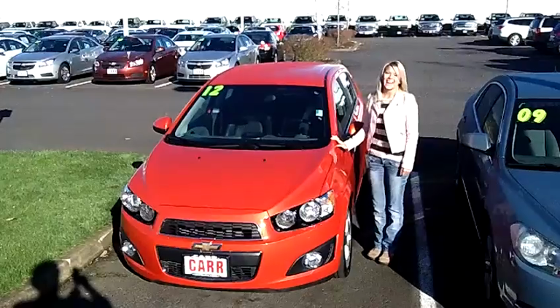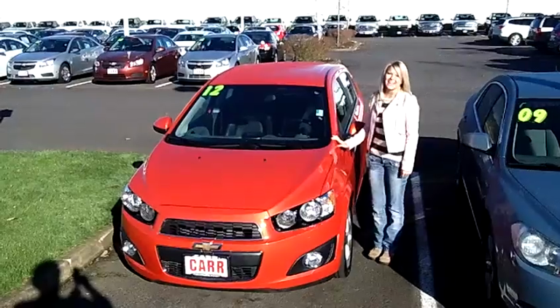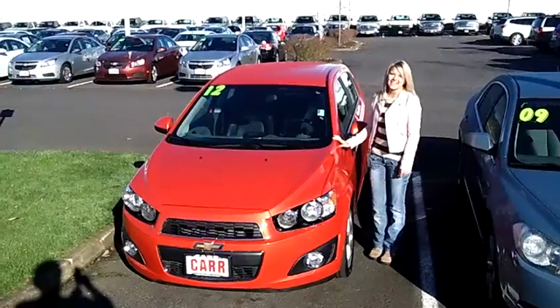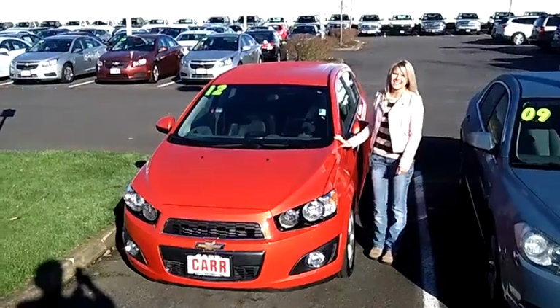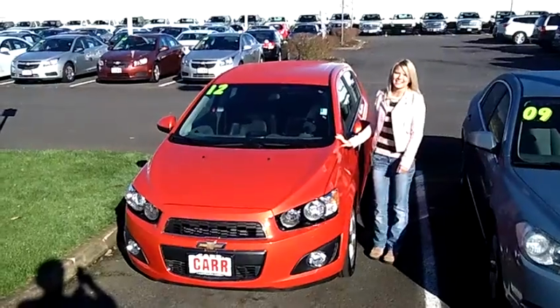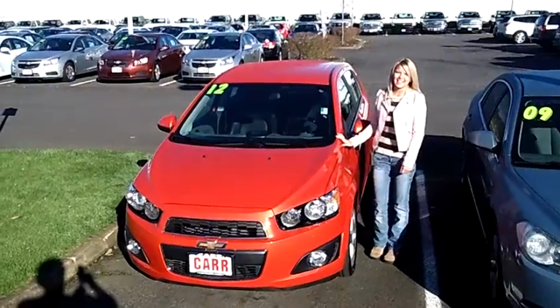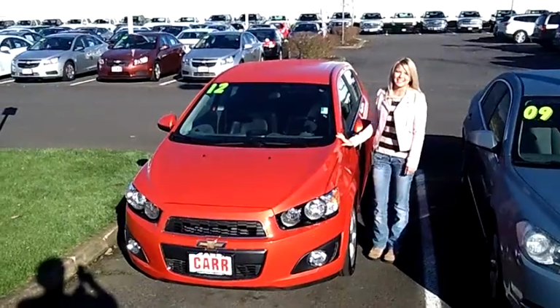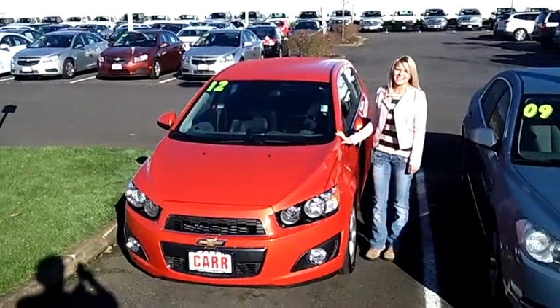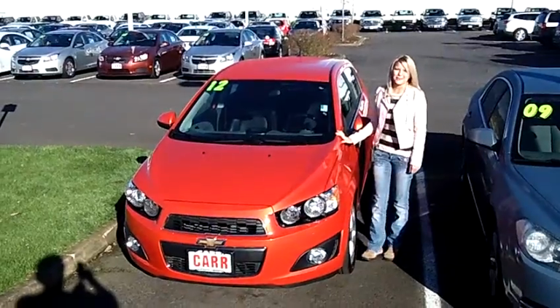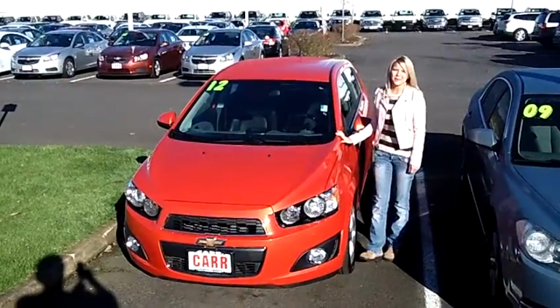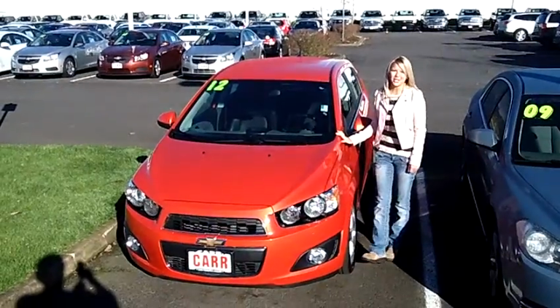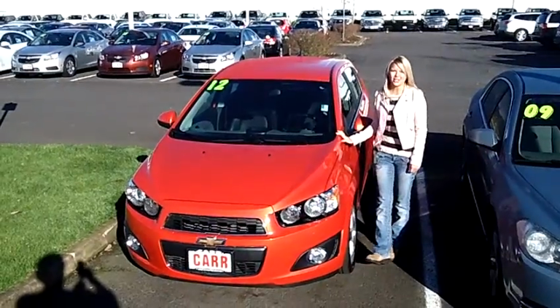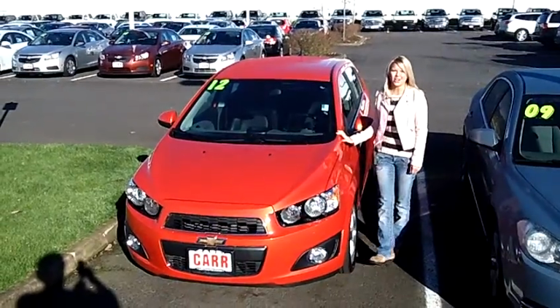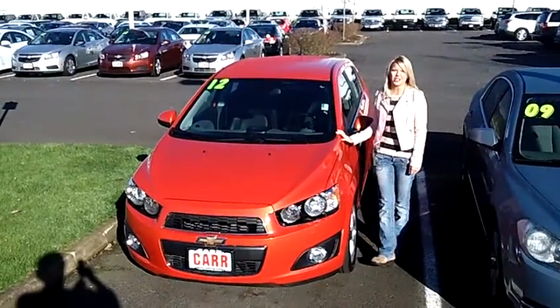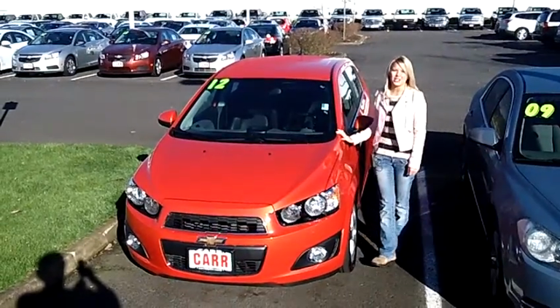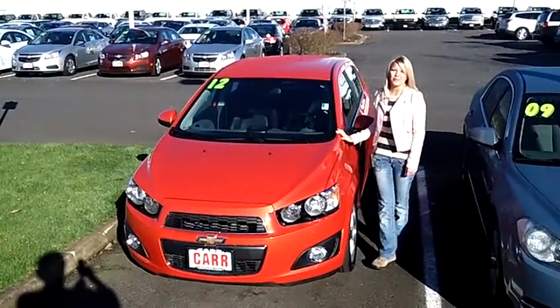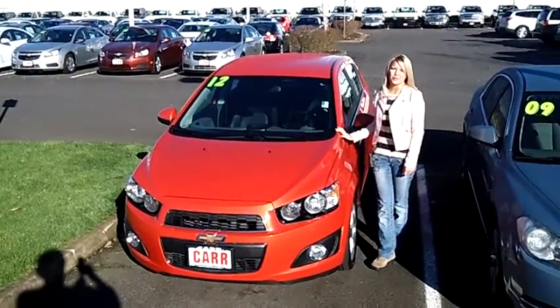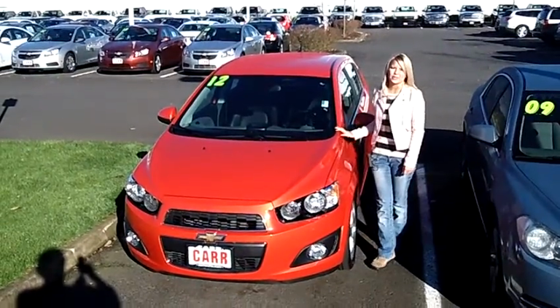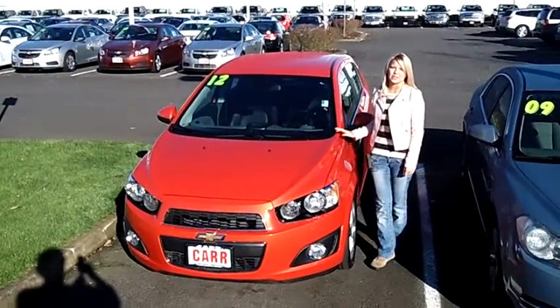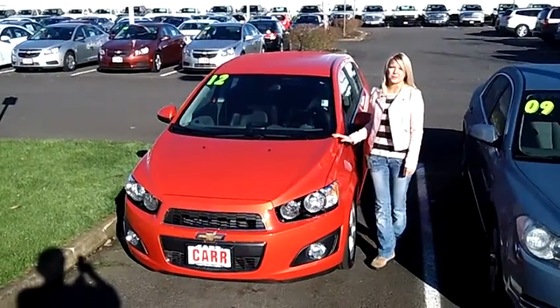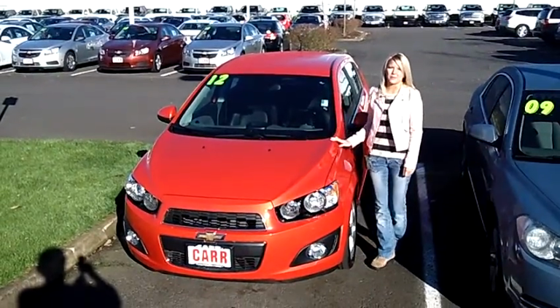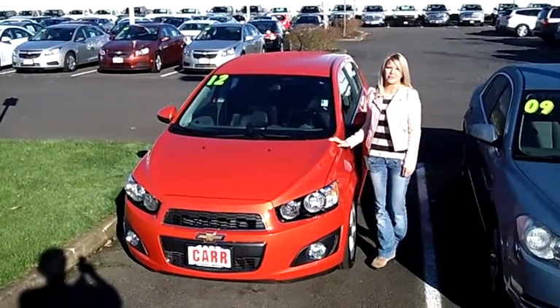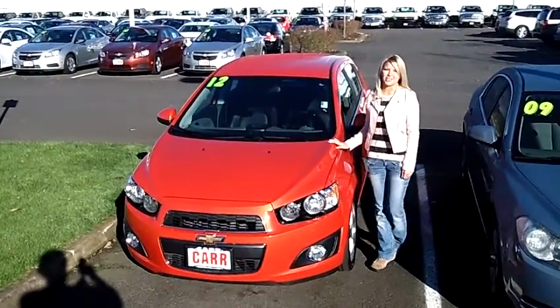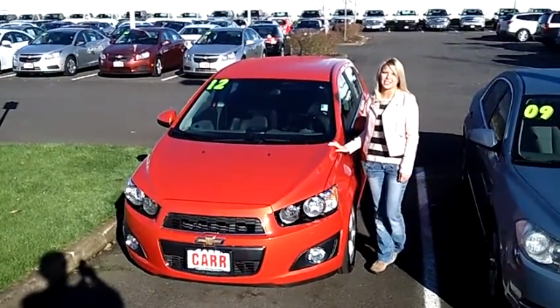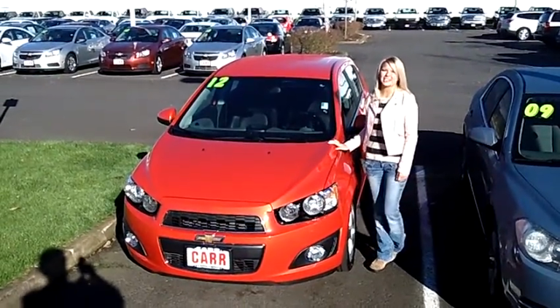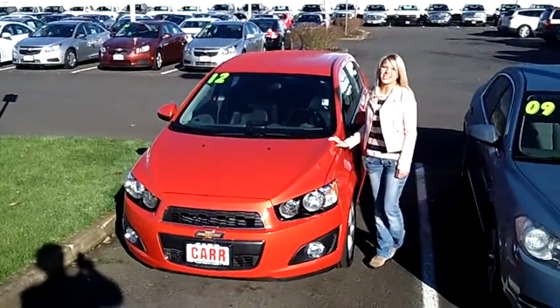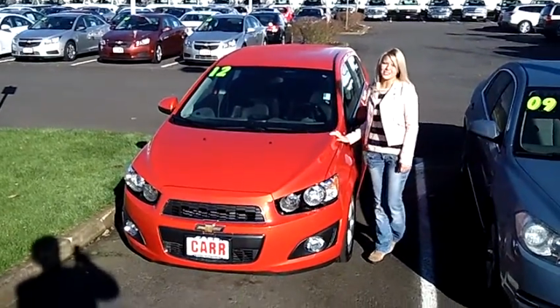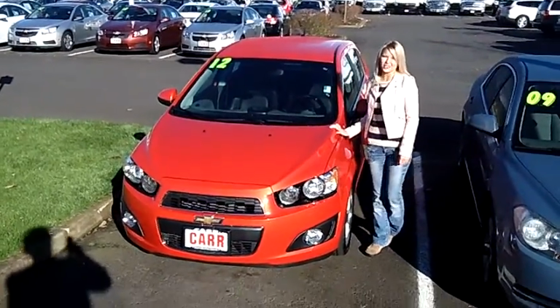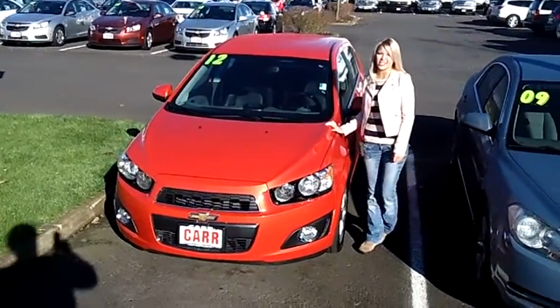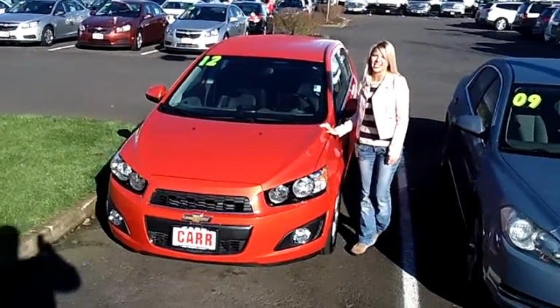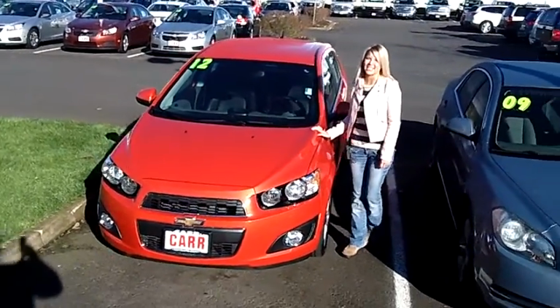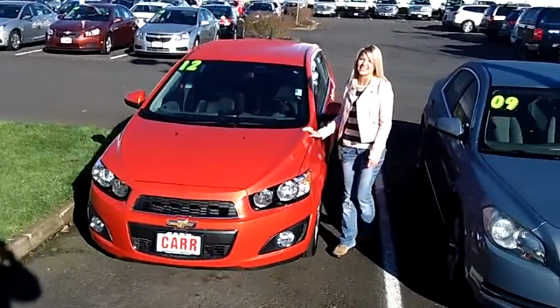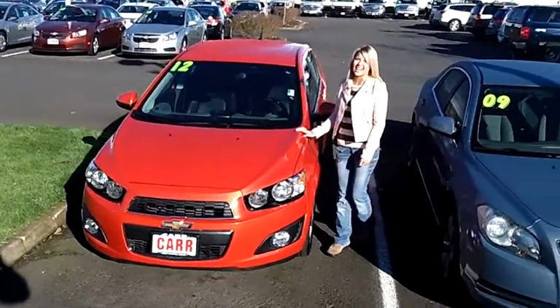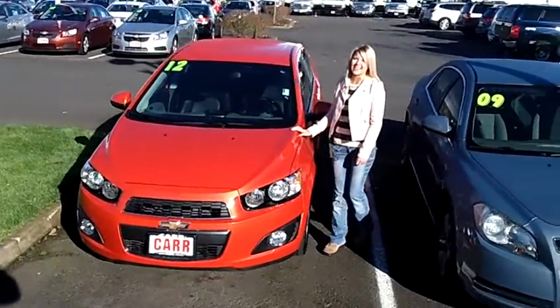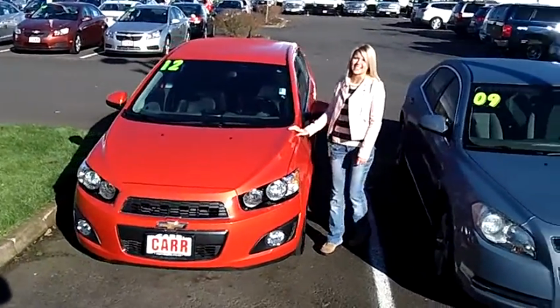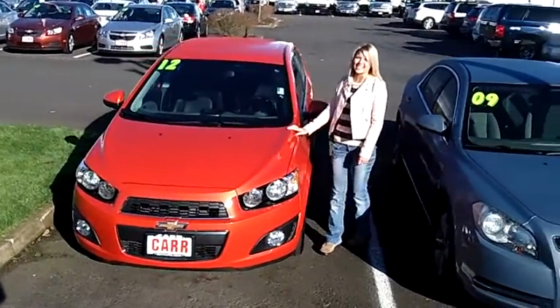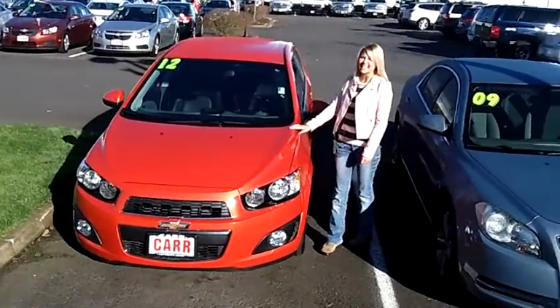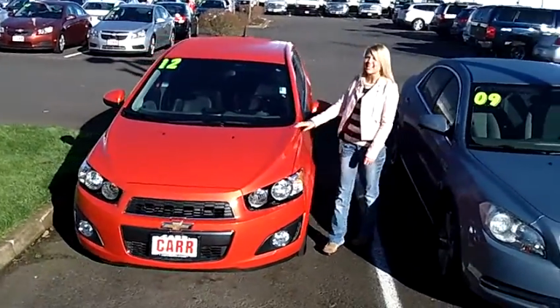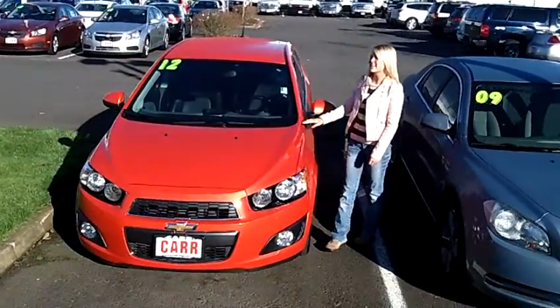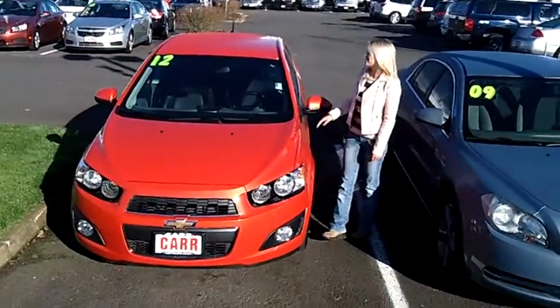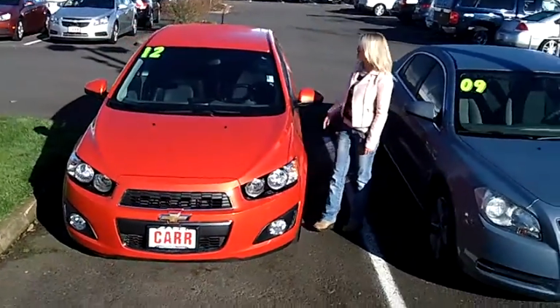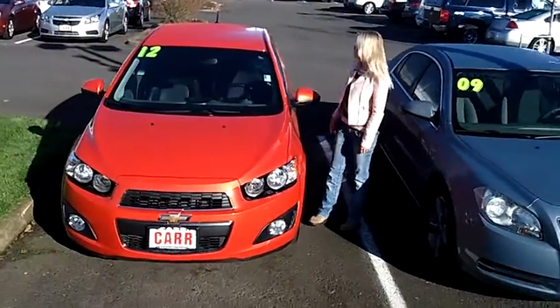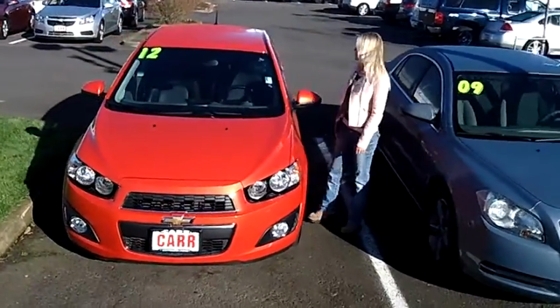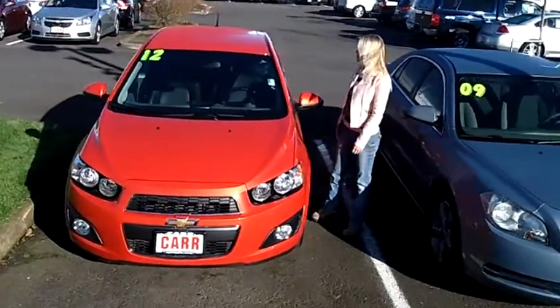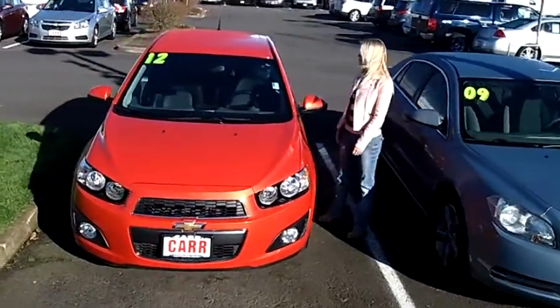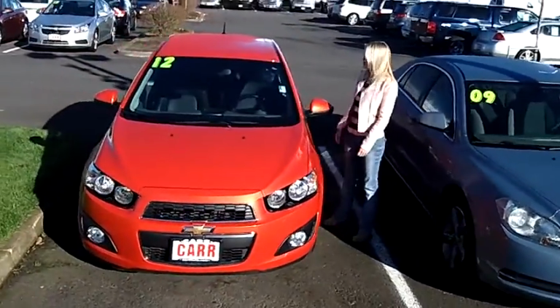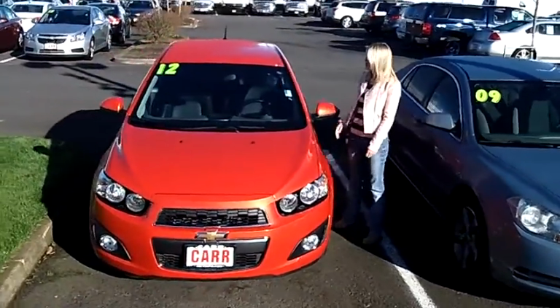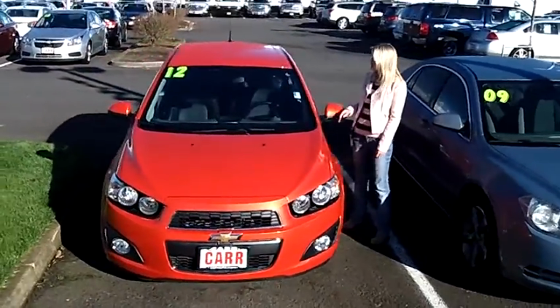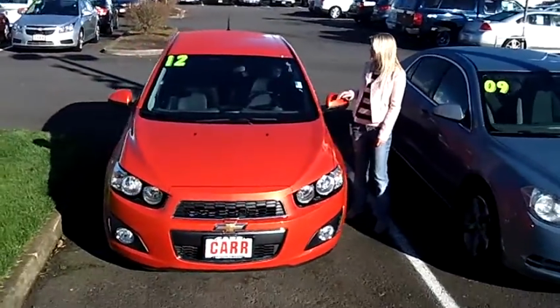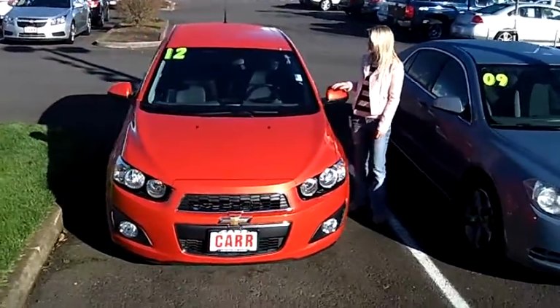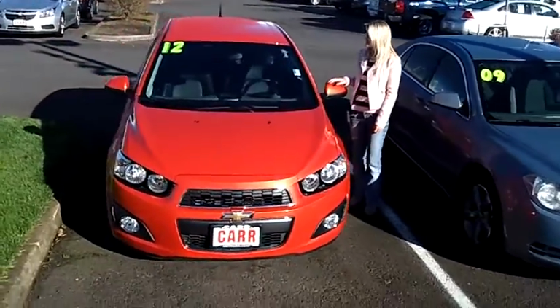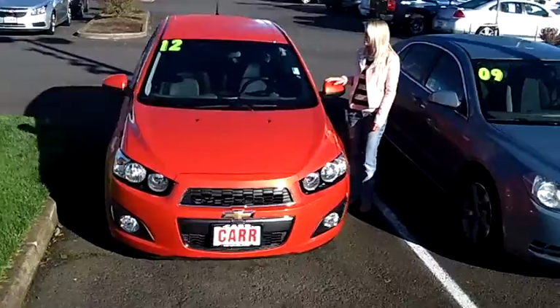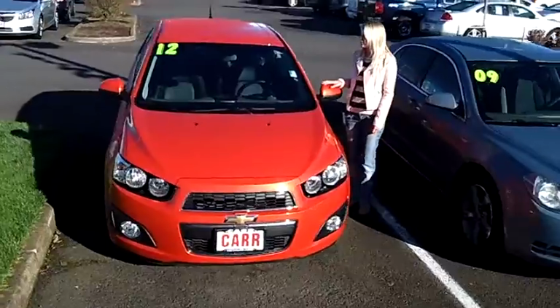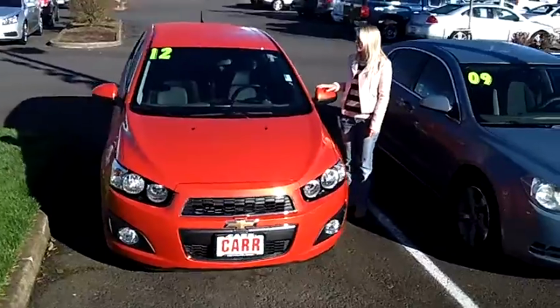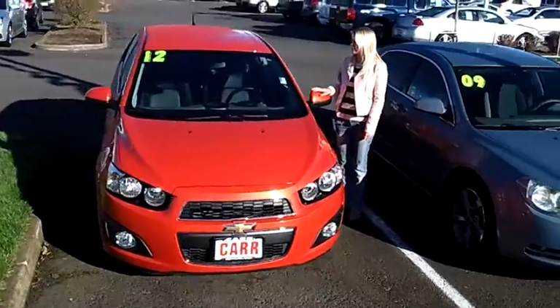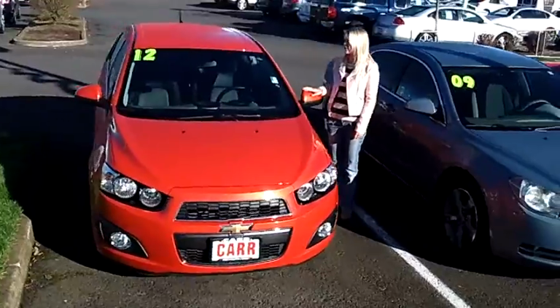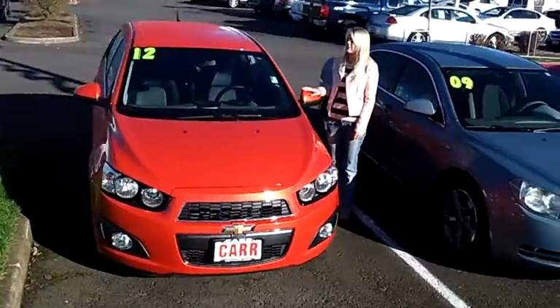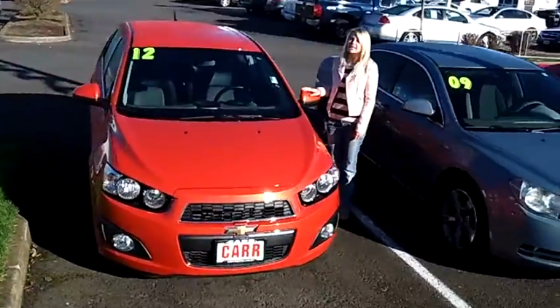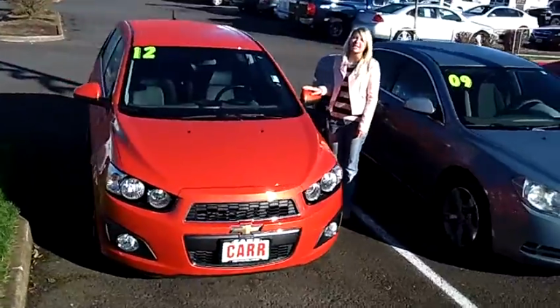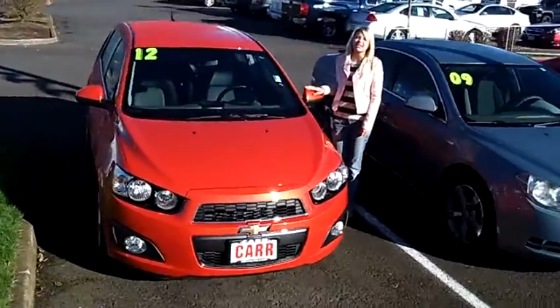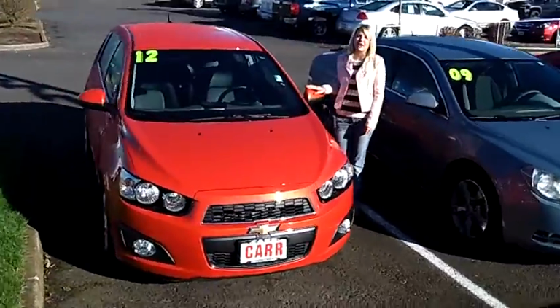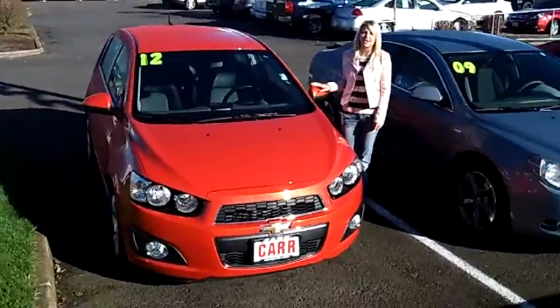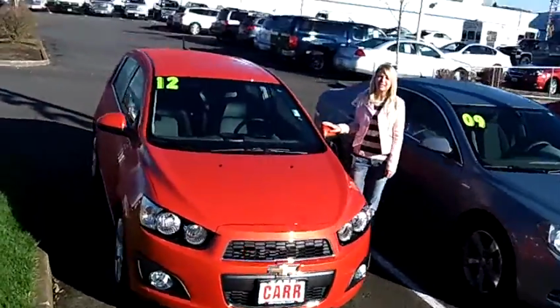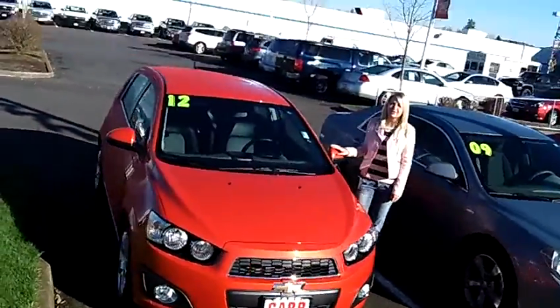Hi, this is Lacey. I'm here at CarChevry World in Beaverton. Thanks for clicking on that link. This is your virtual tour of the 2012 Chevrolet Sonic.